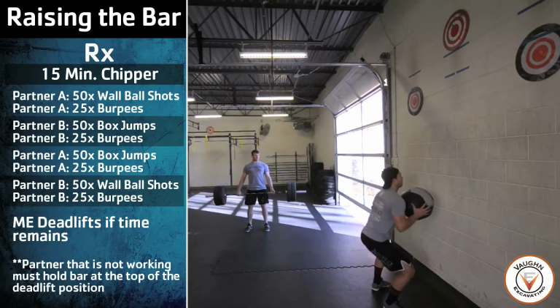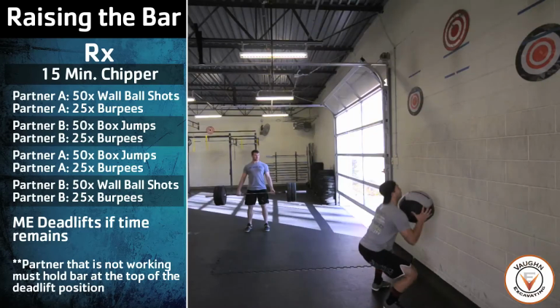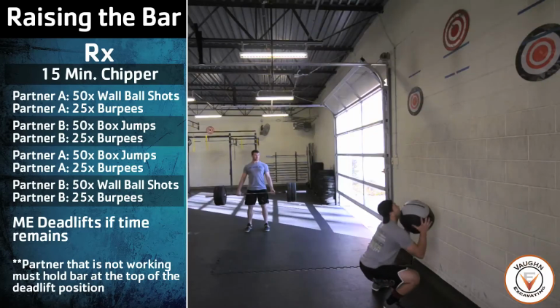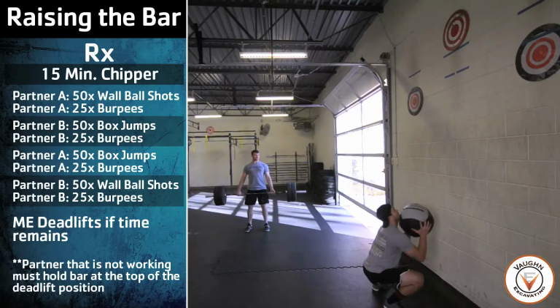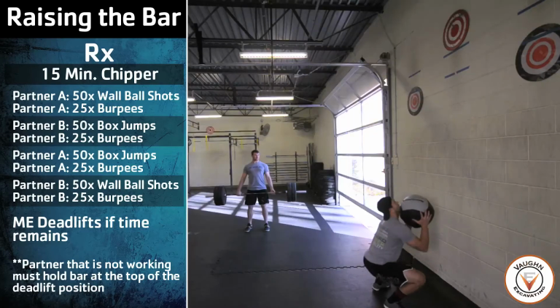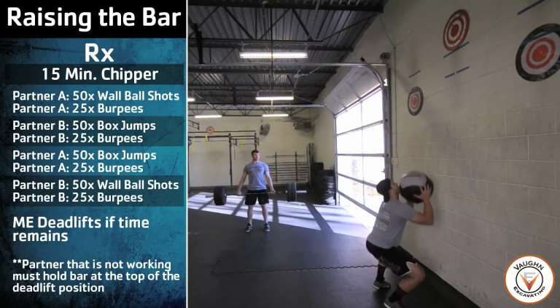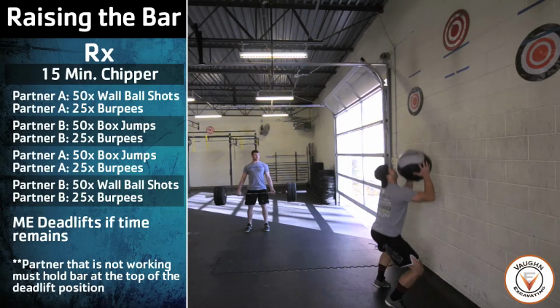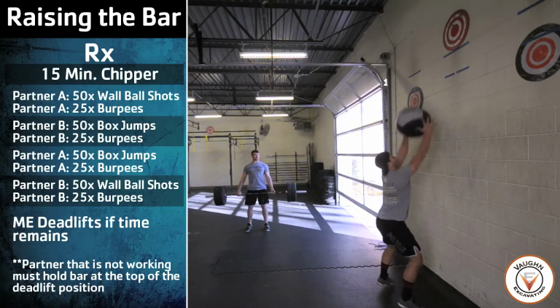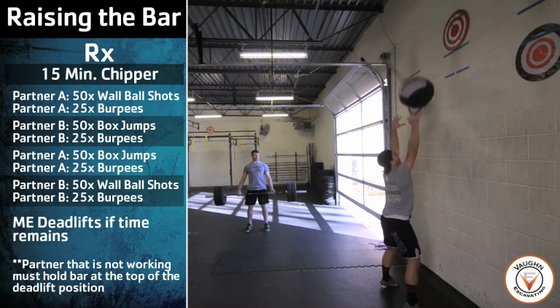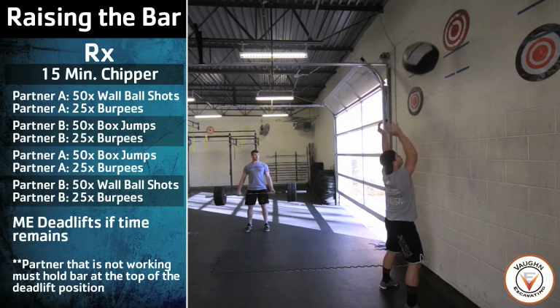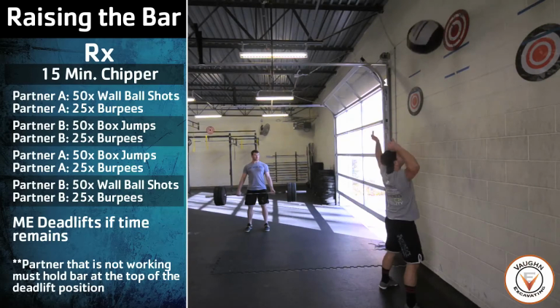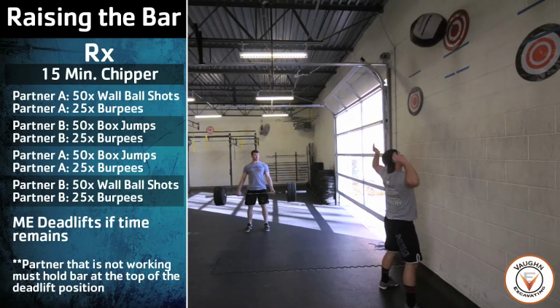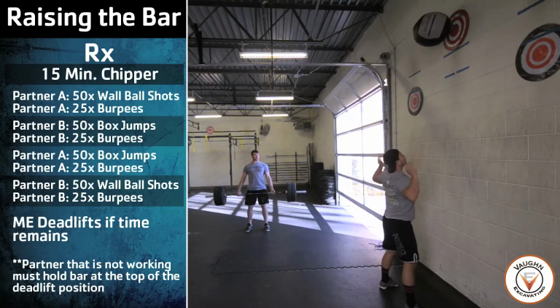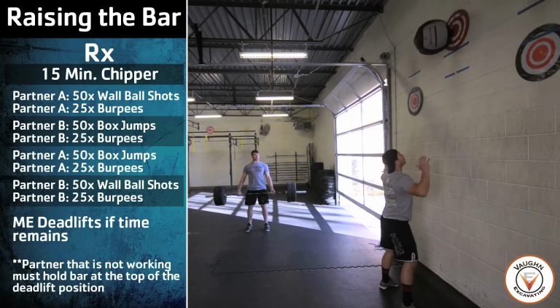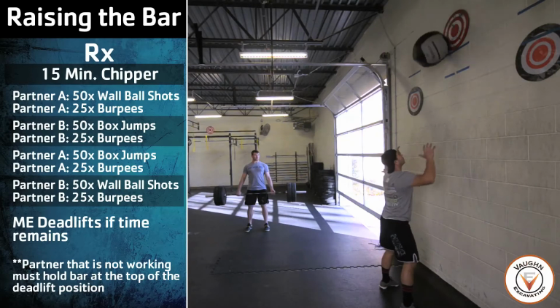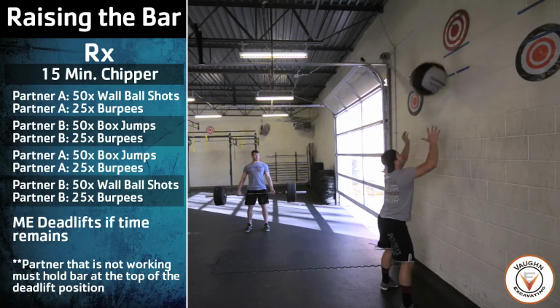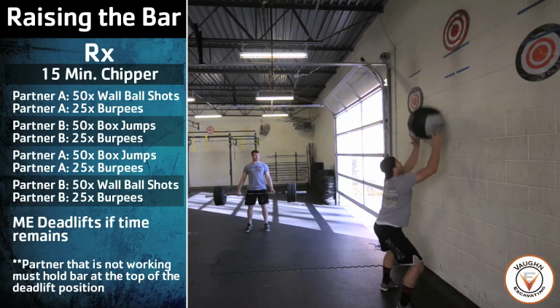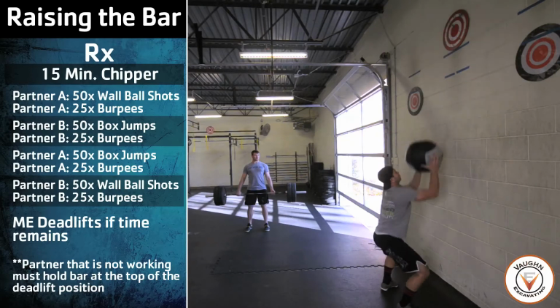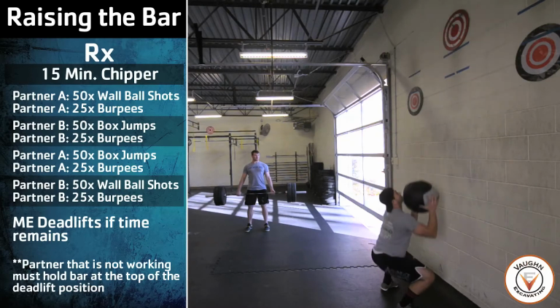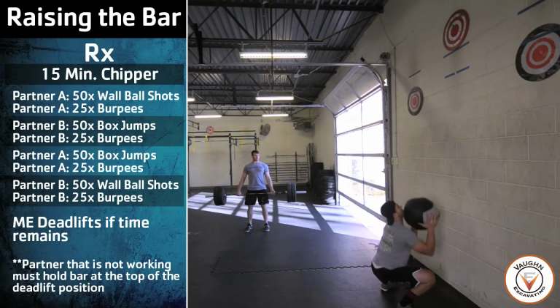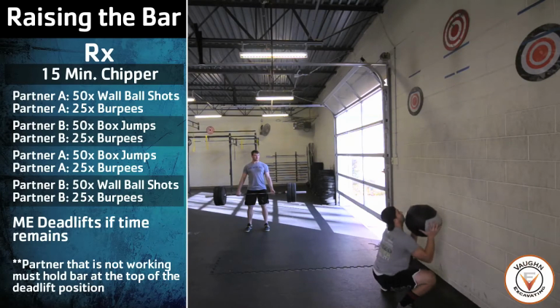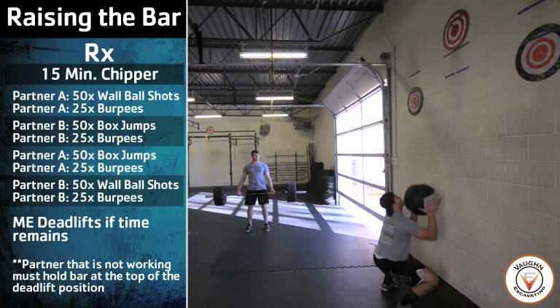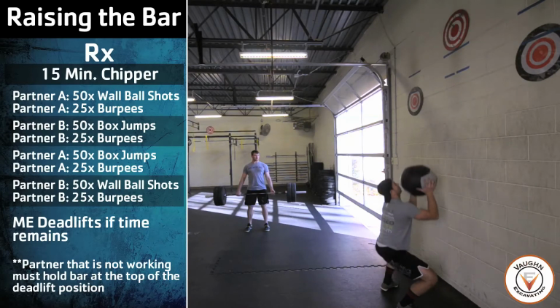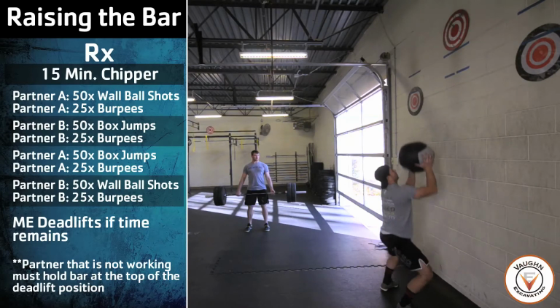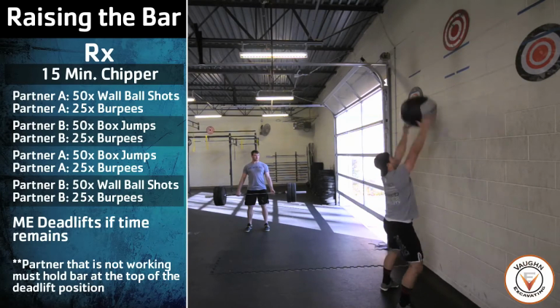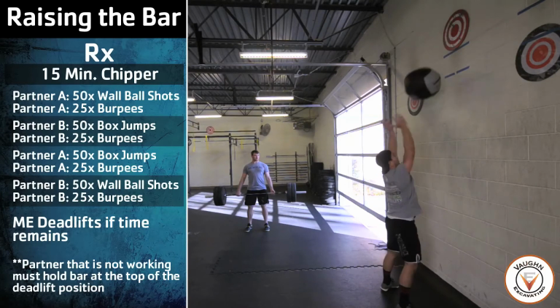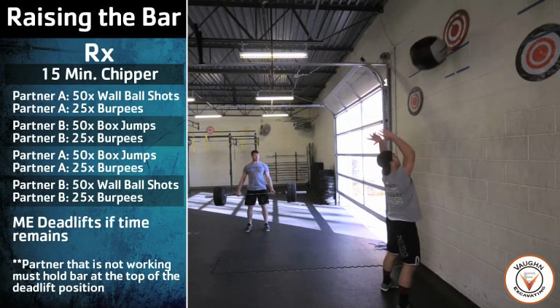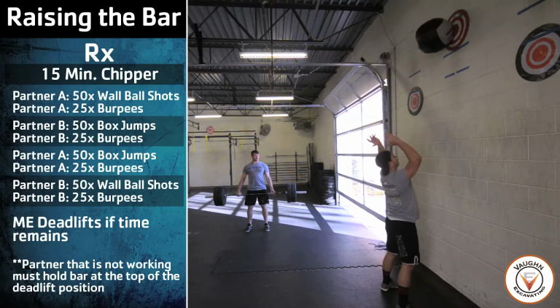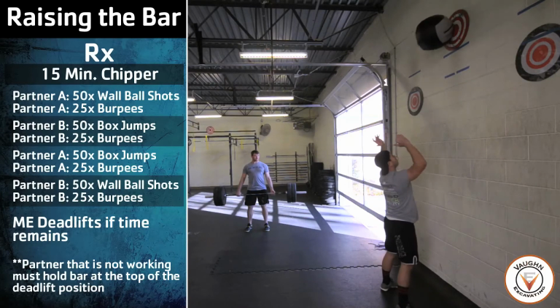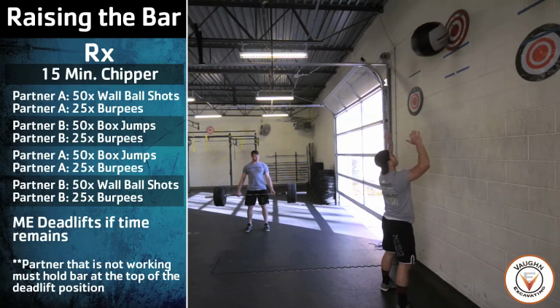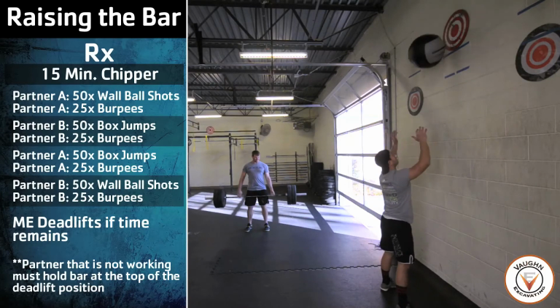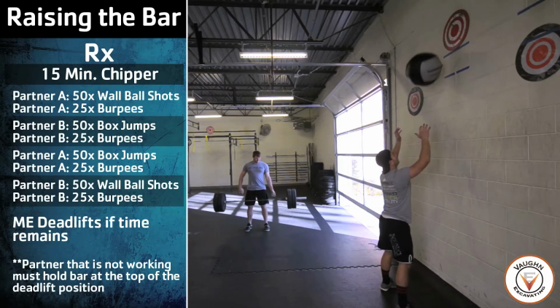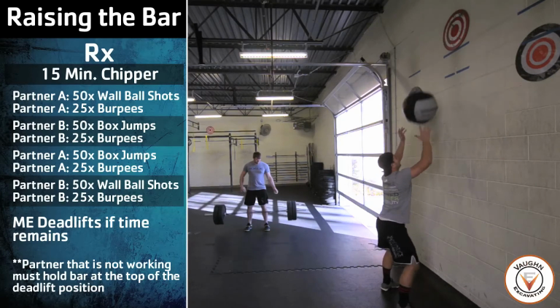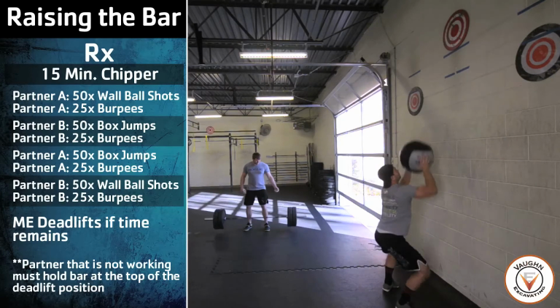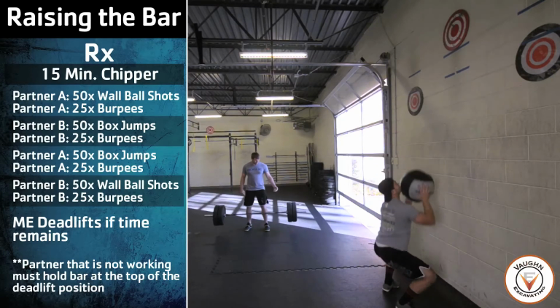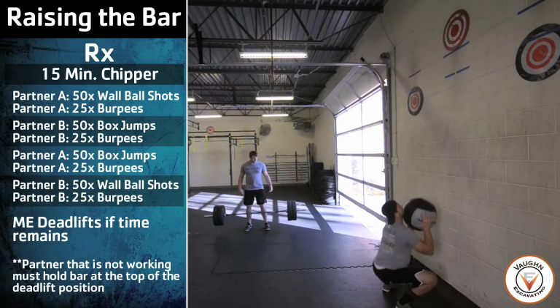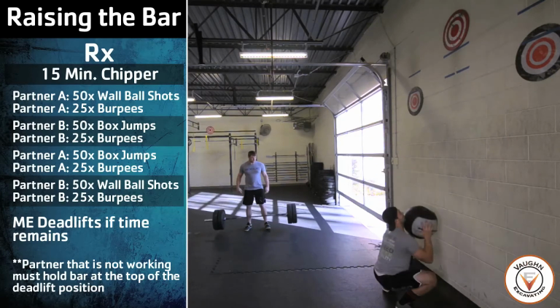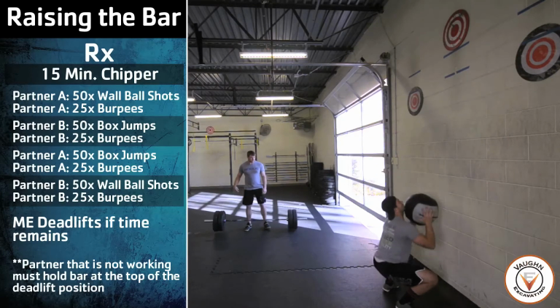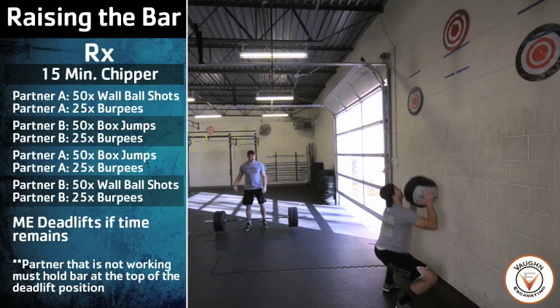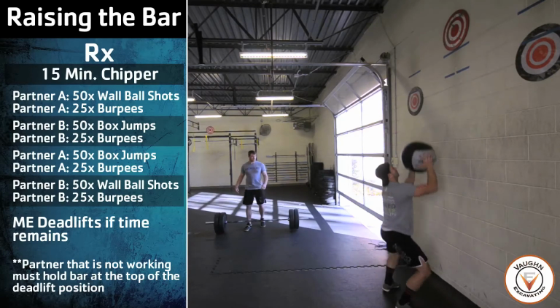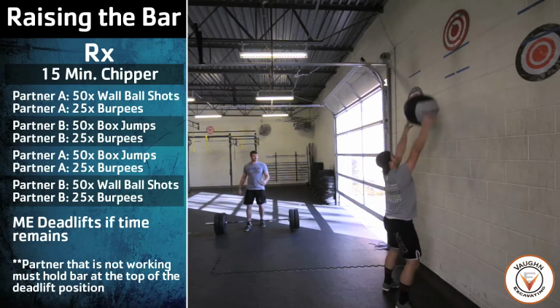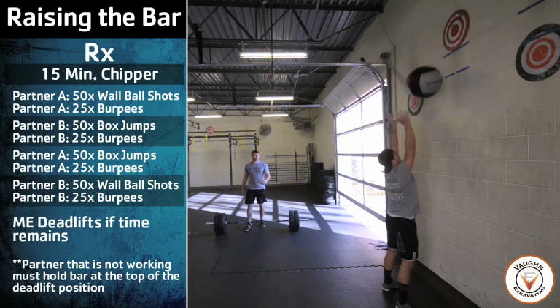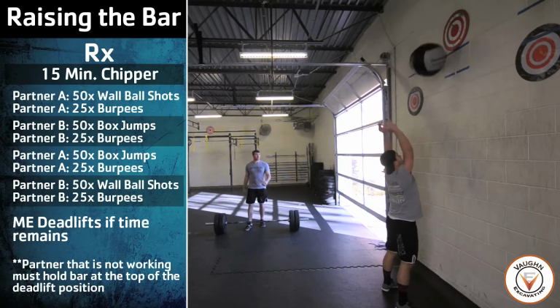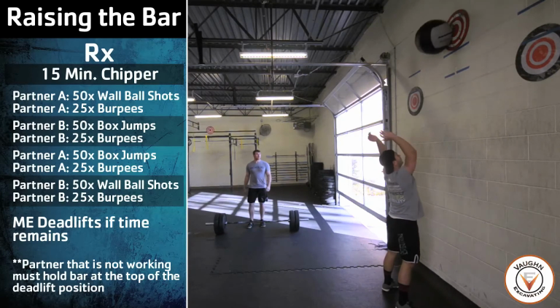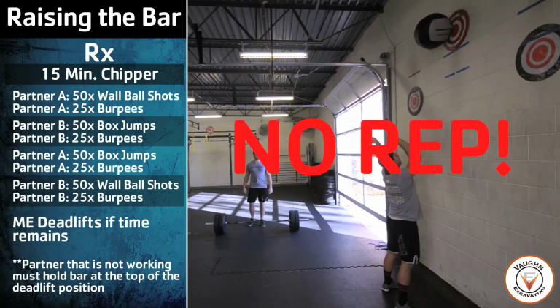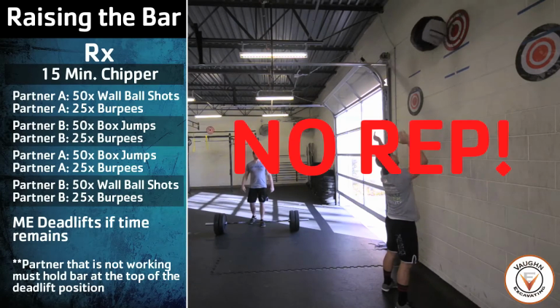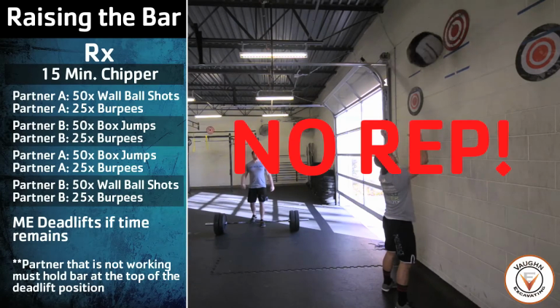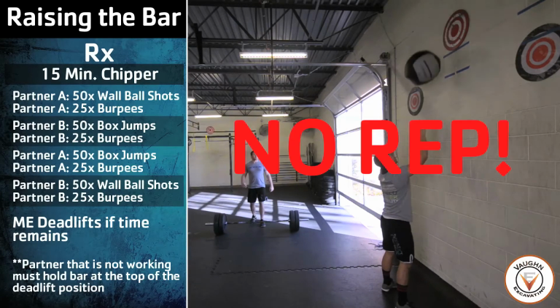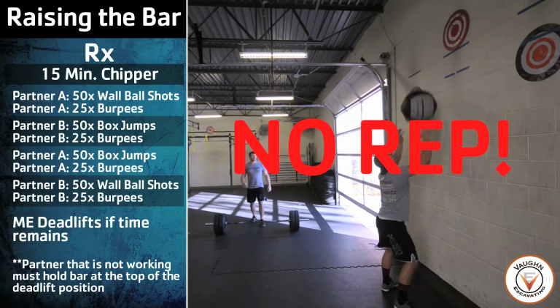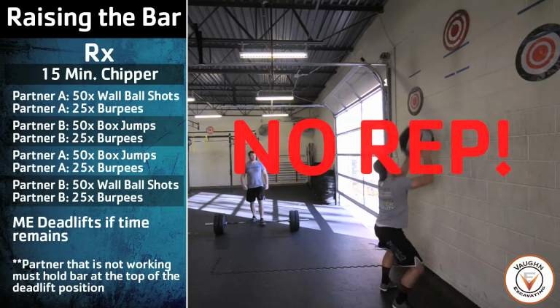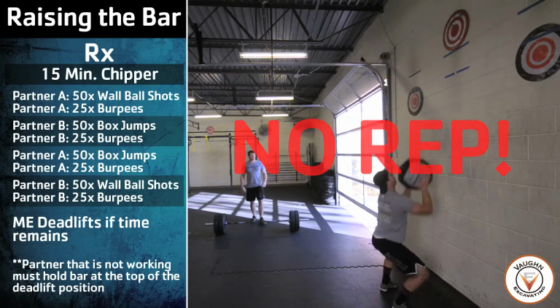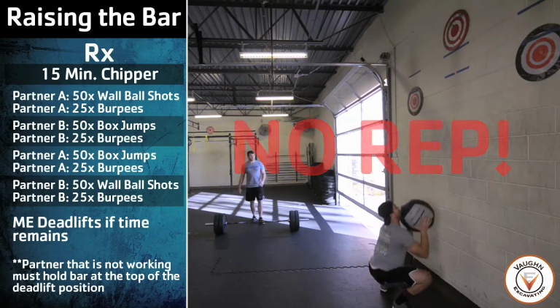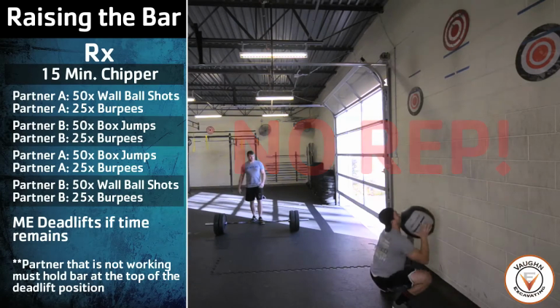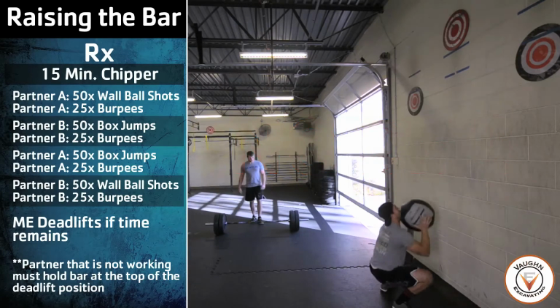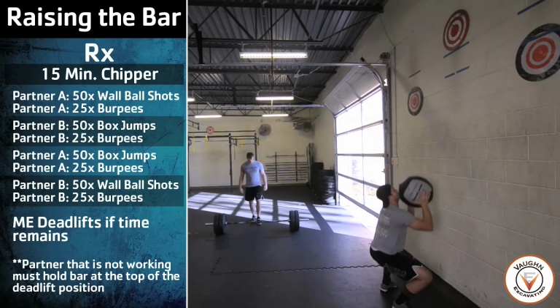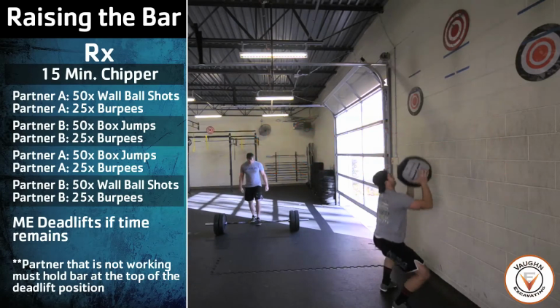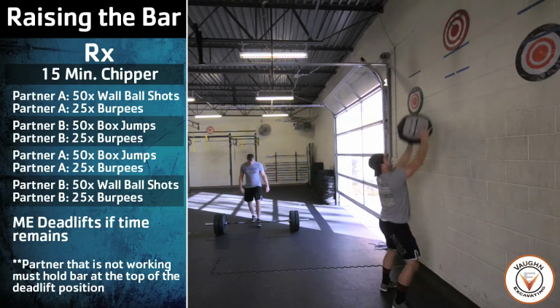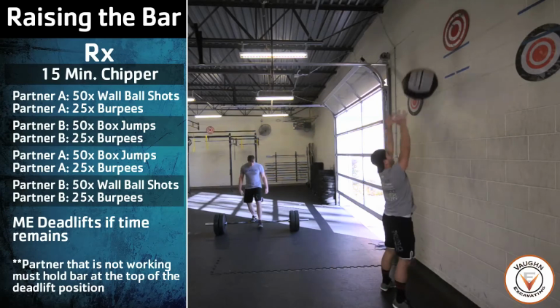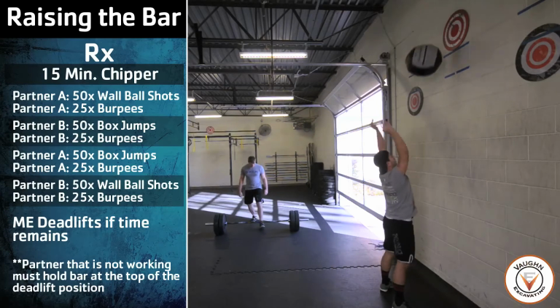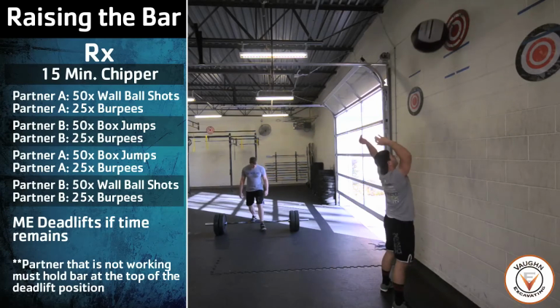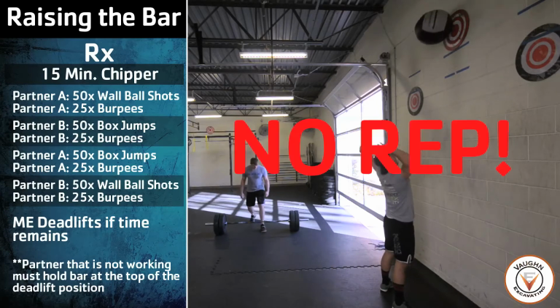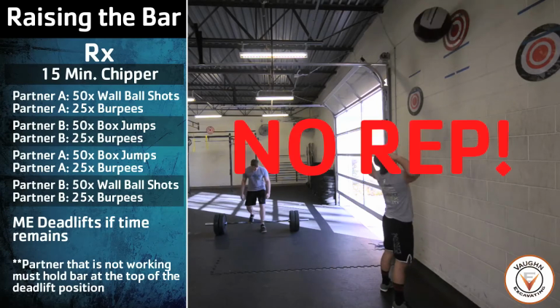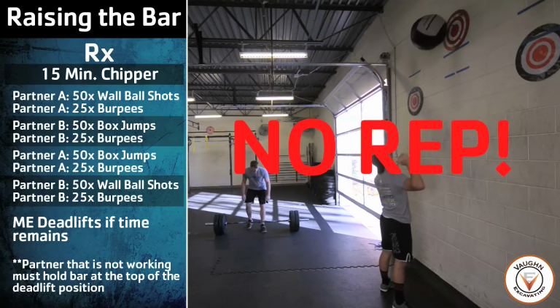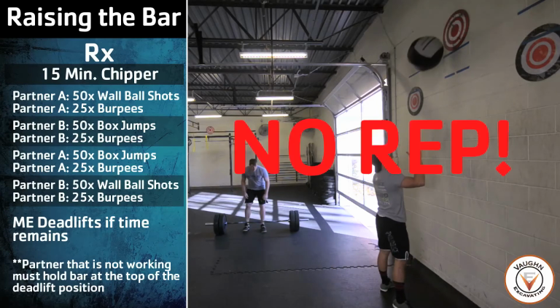If the partner holding the static deadlift hold drops the bar, any reps performed while the bar is on the ground will be no reps.